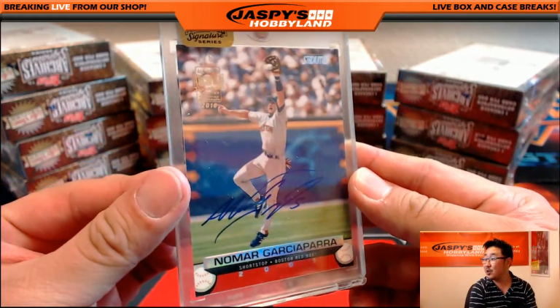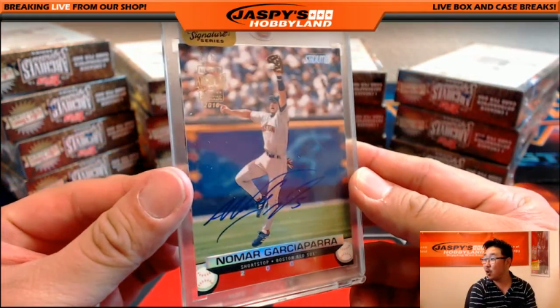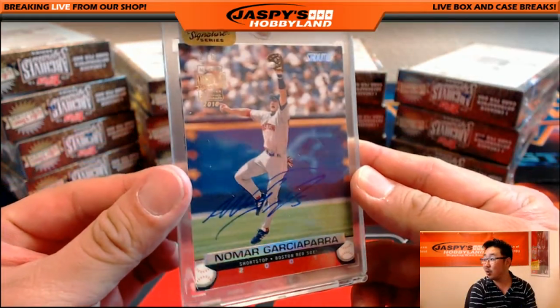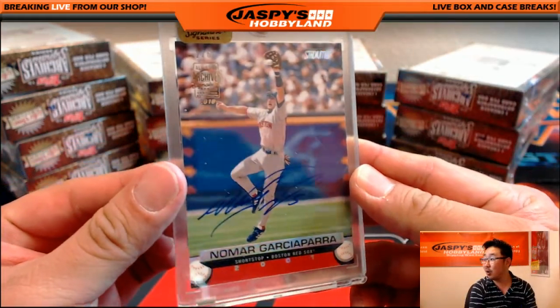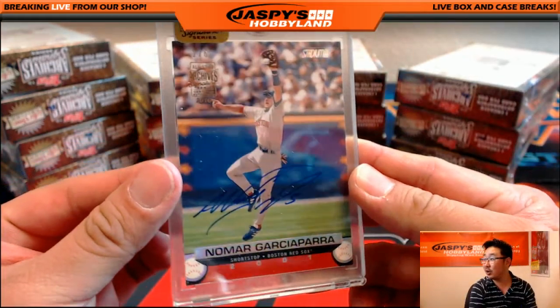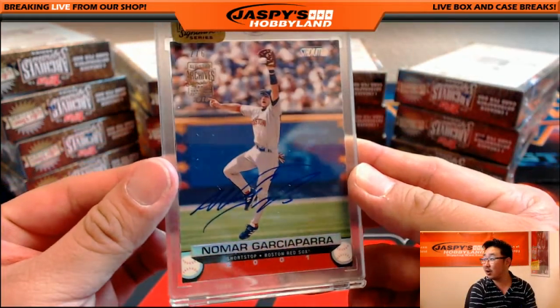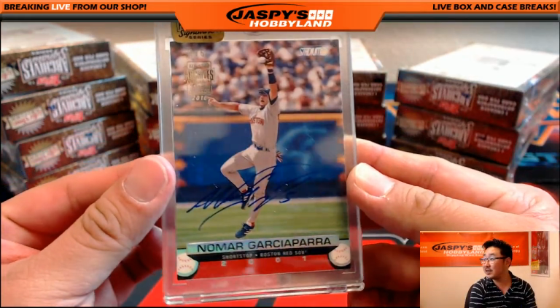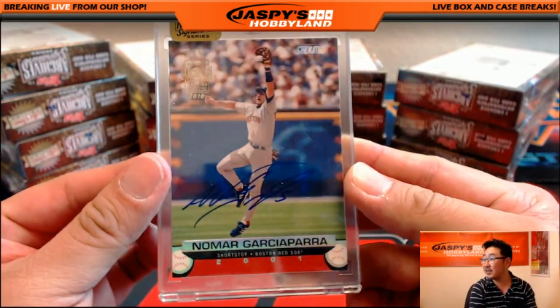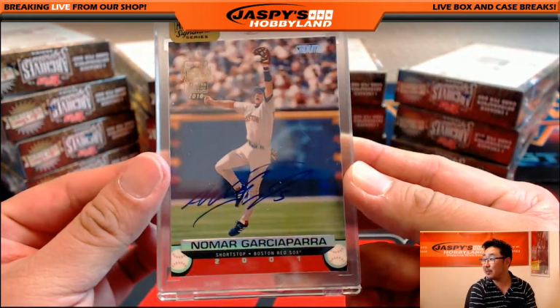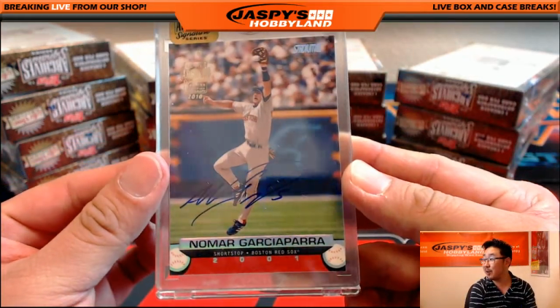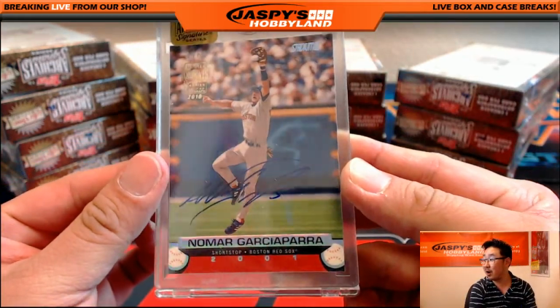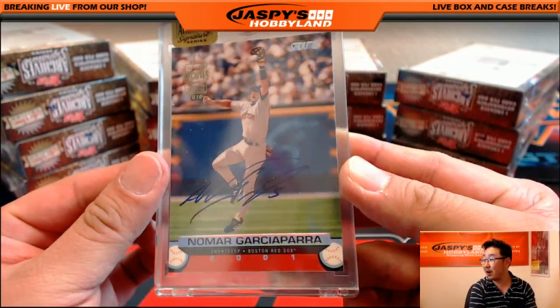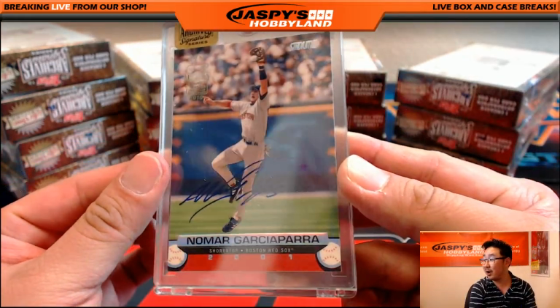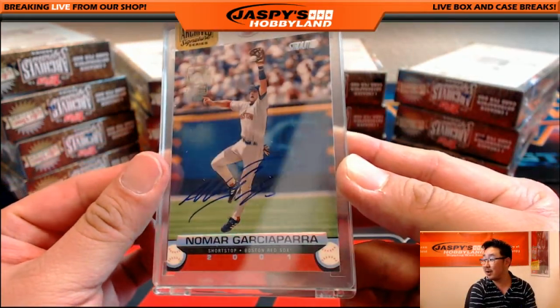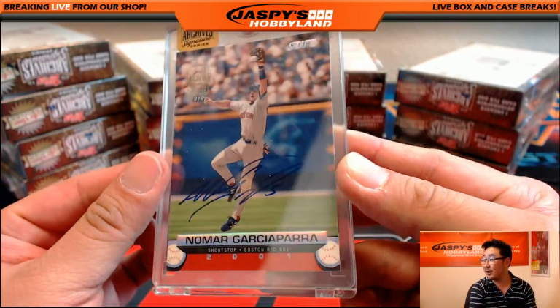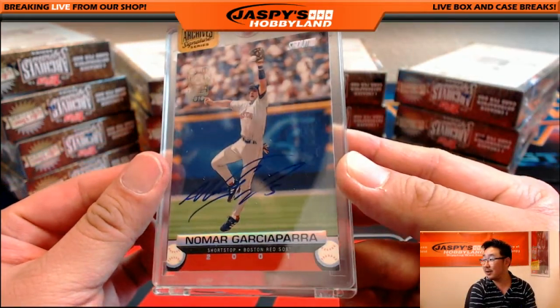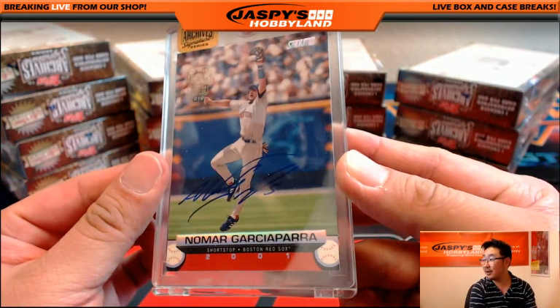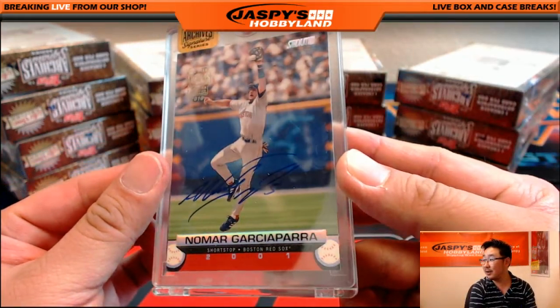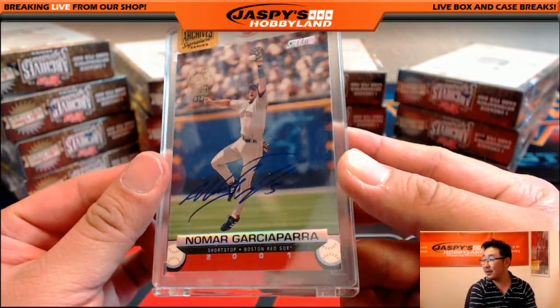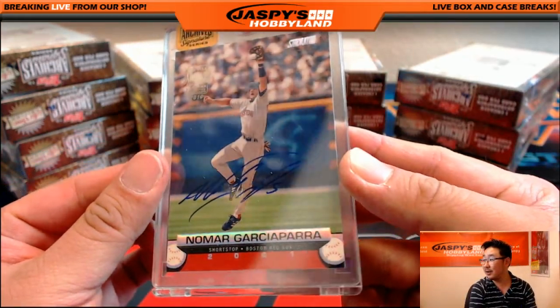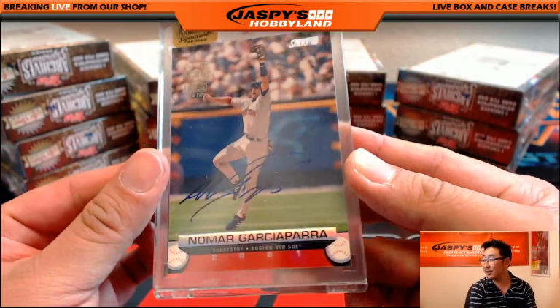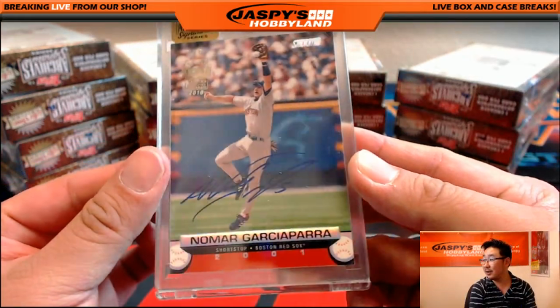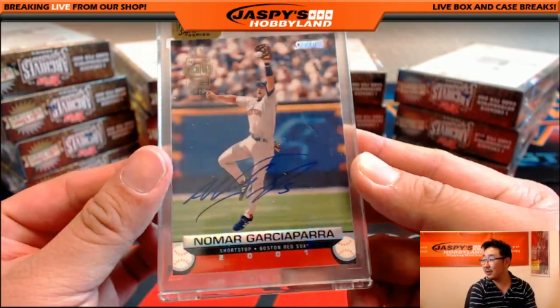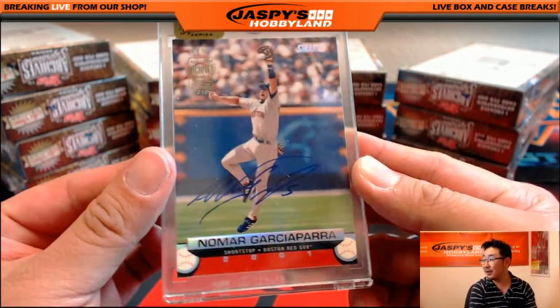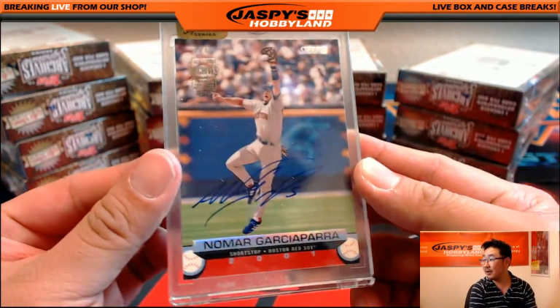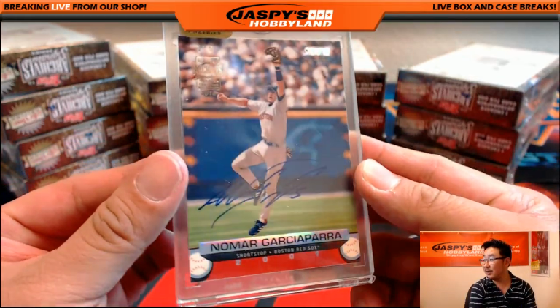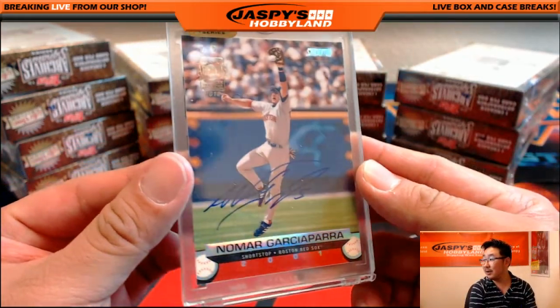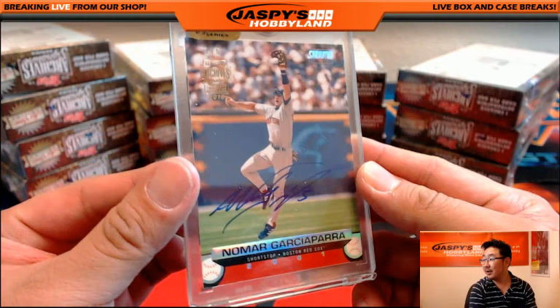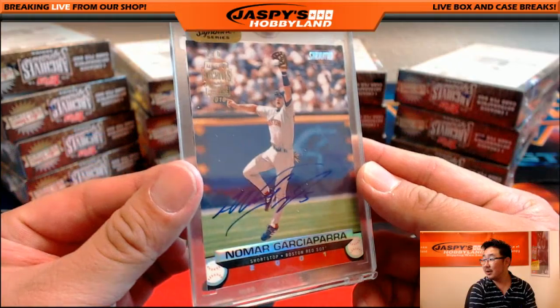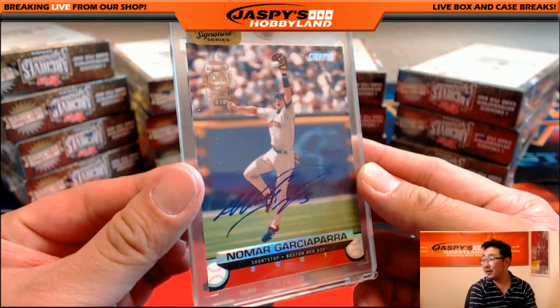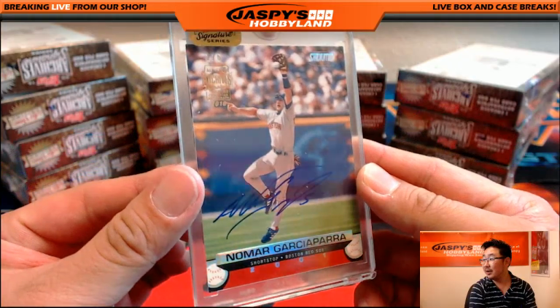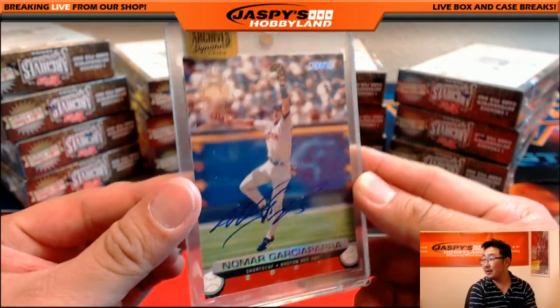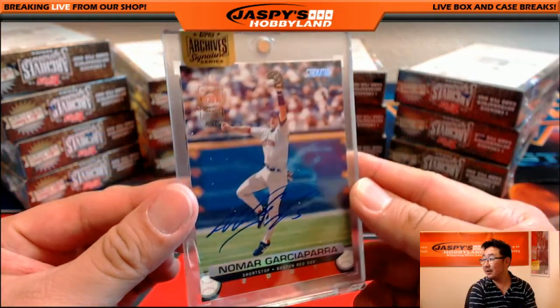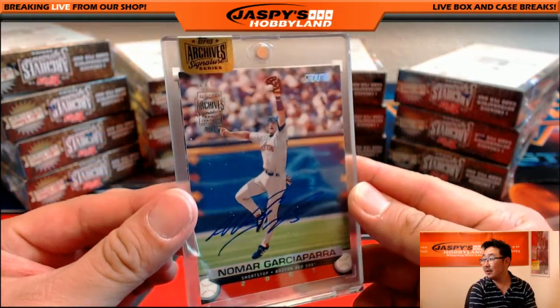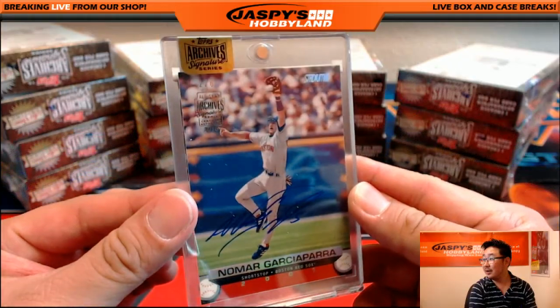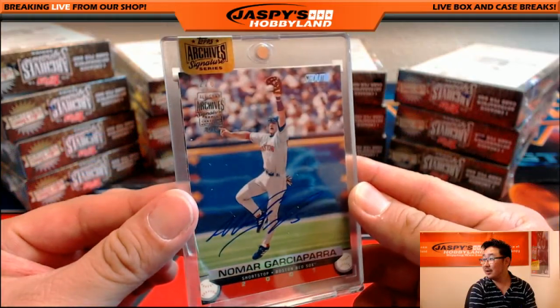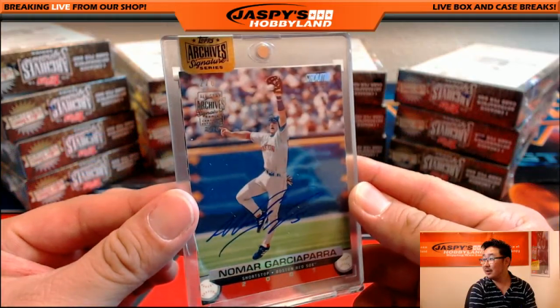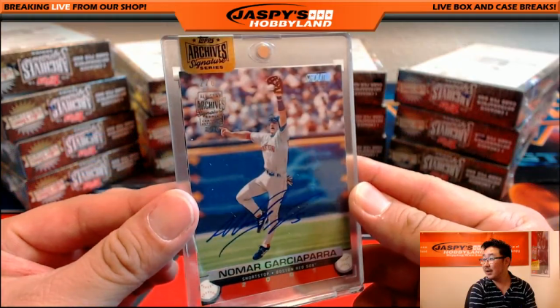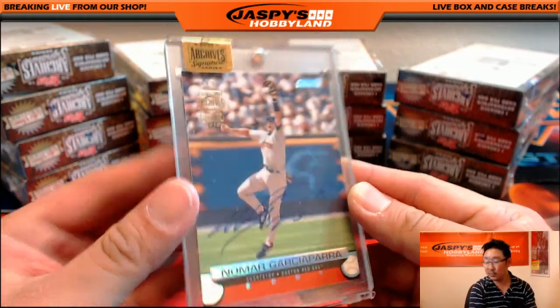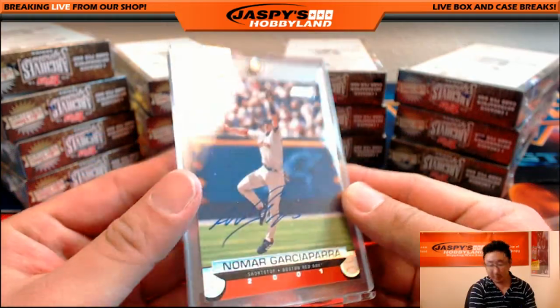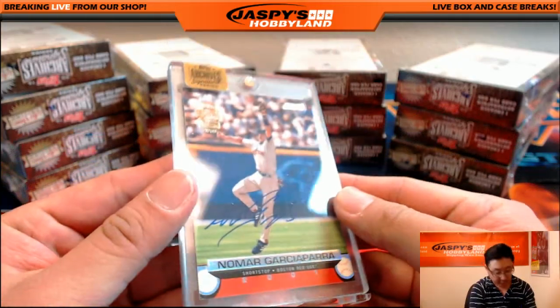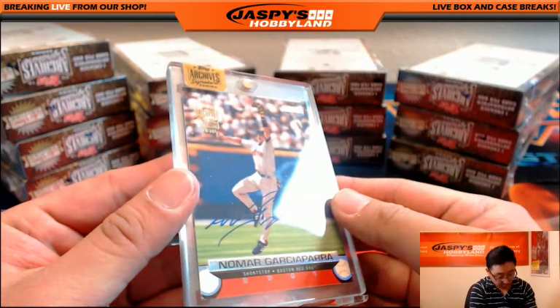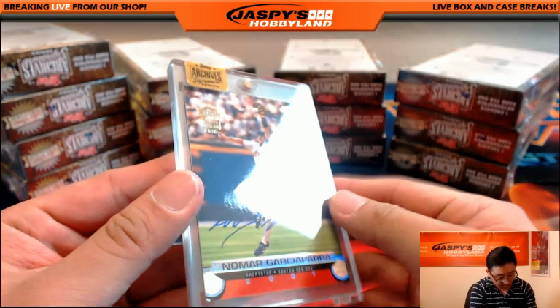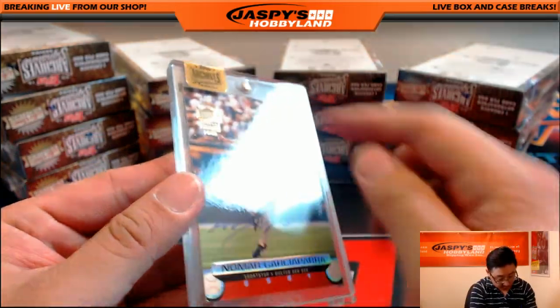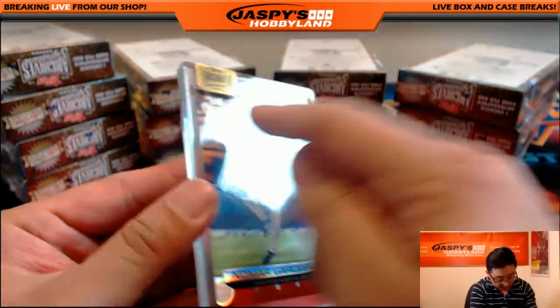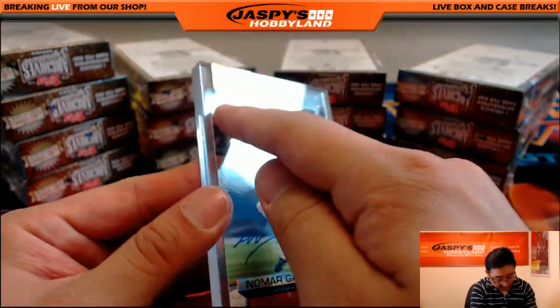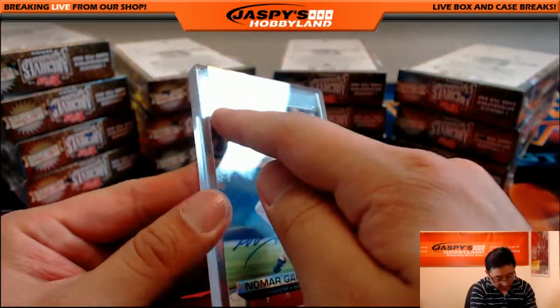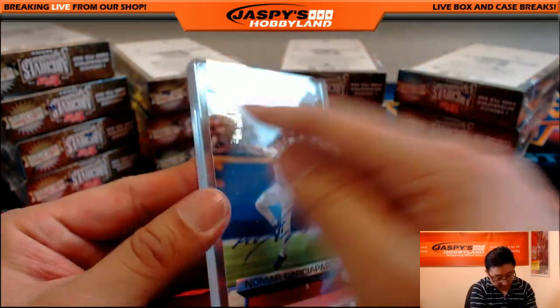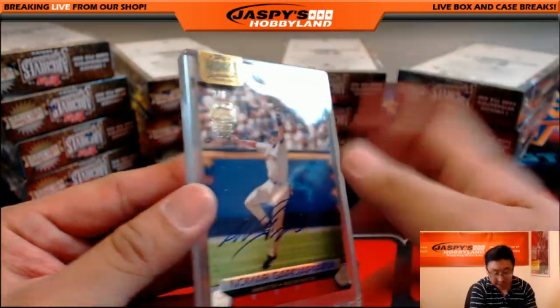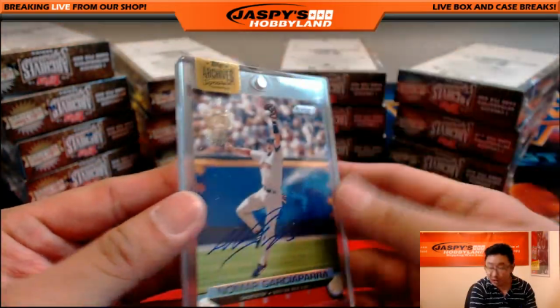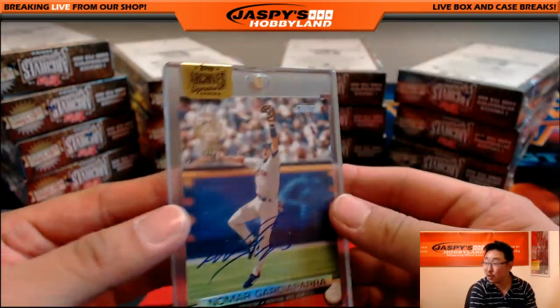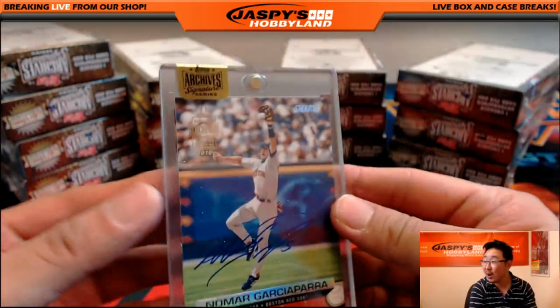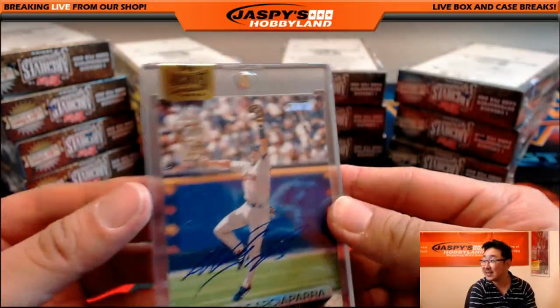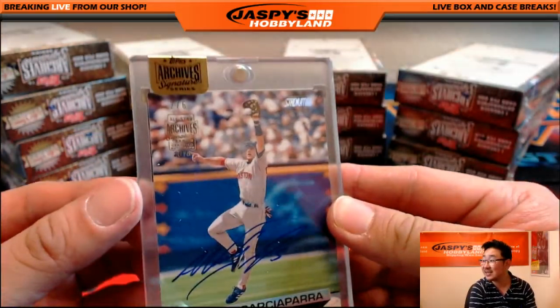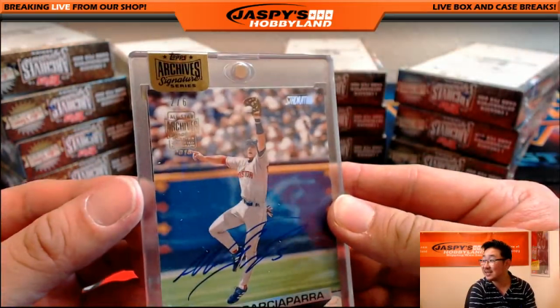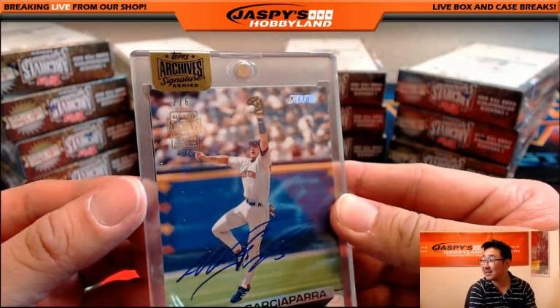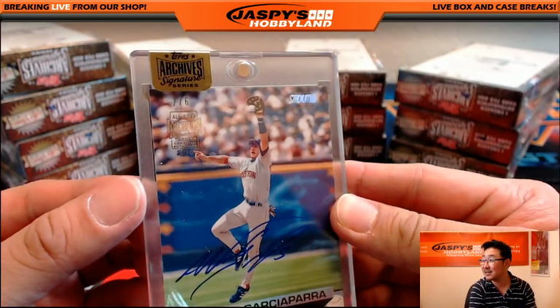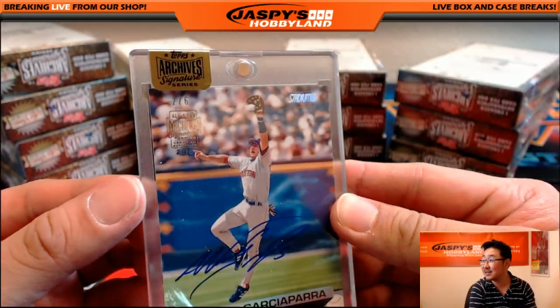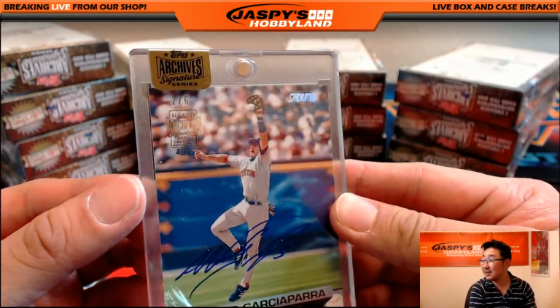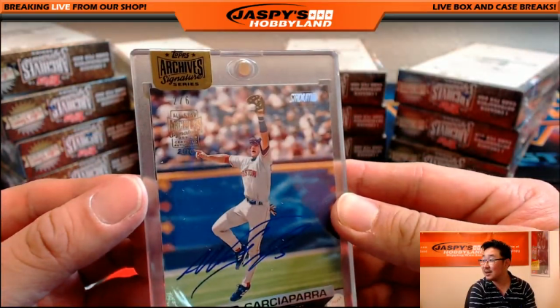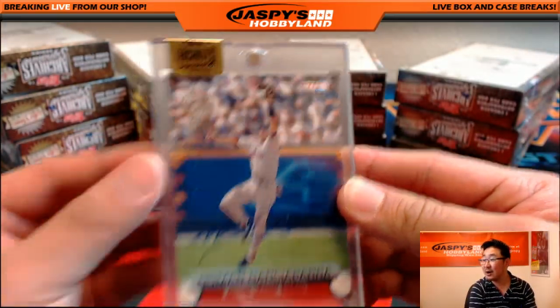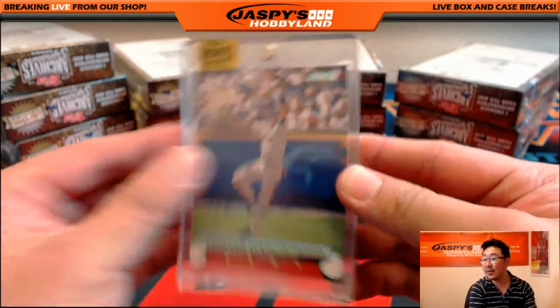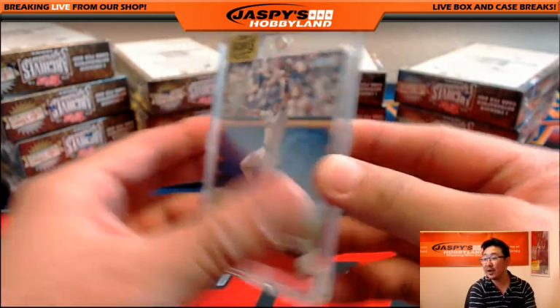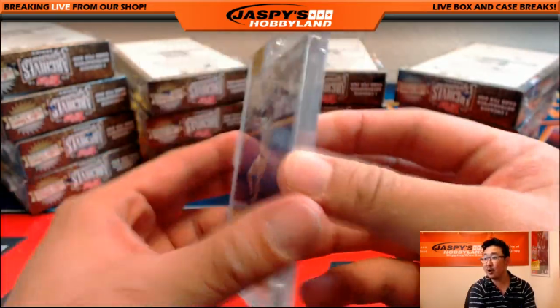Nomar Garciaparra — that's pretty cool. Two out of six on that Nomar.